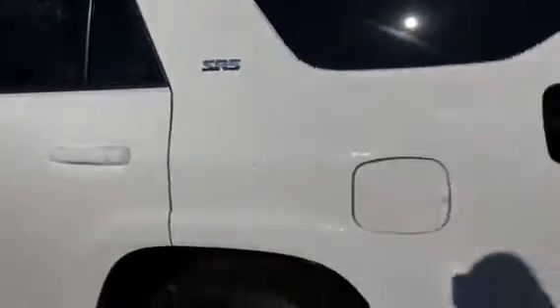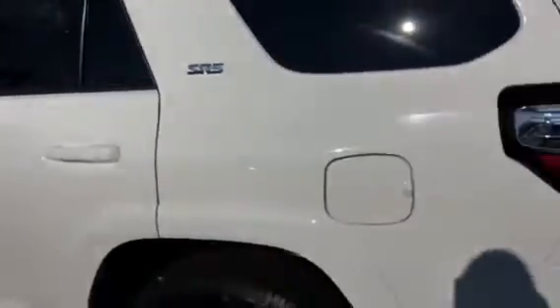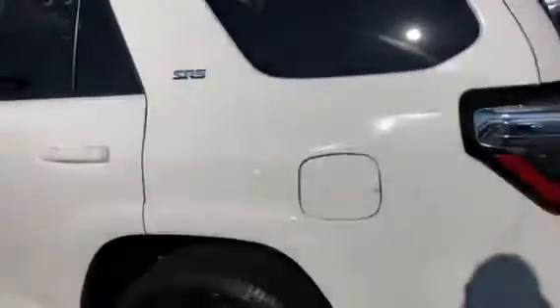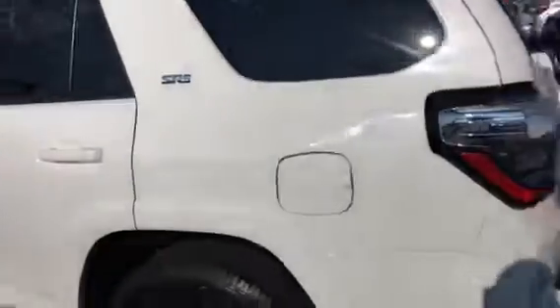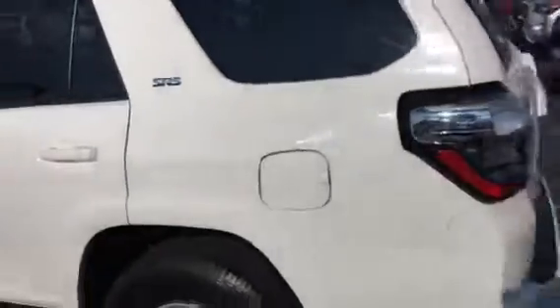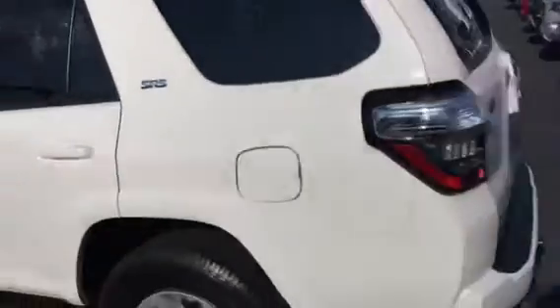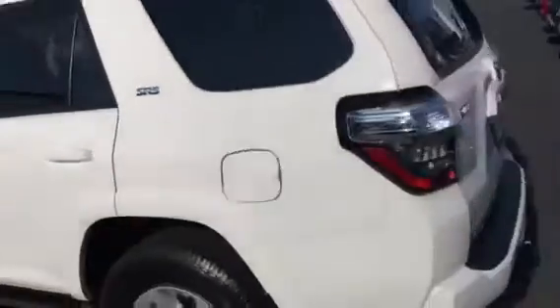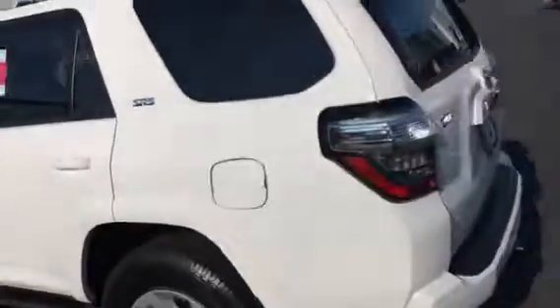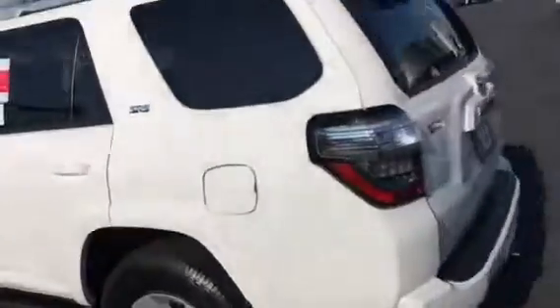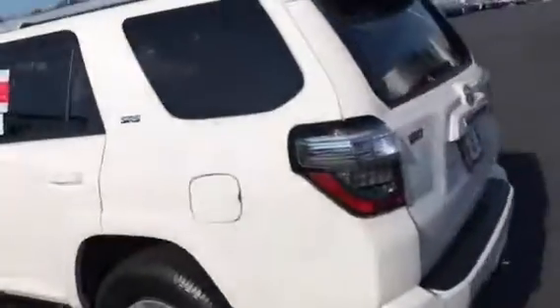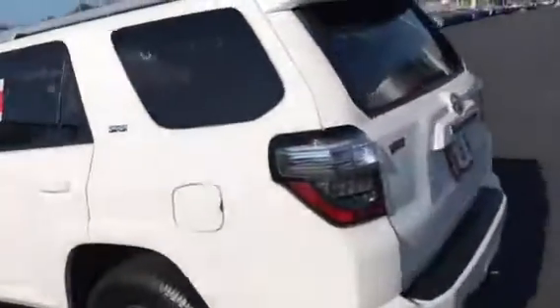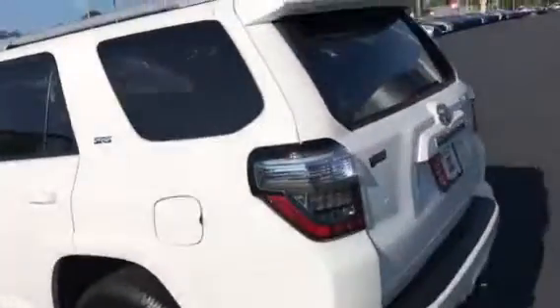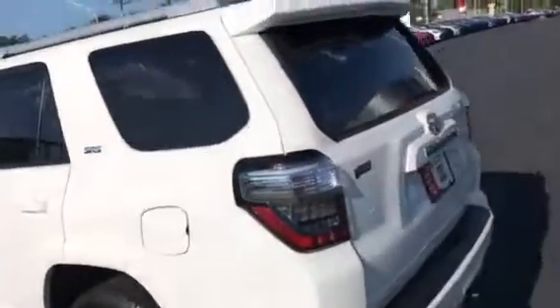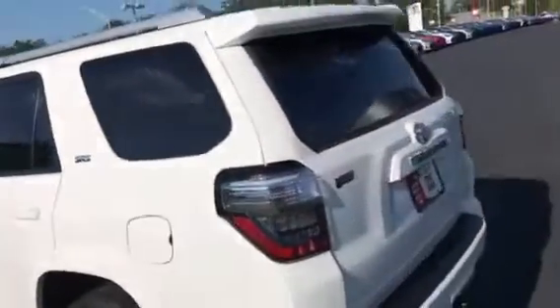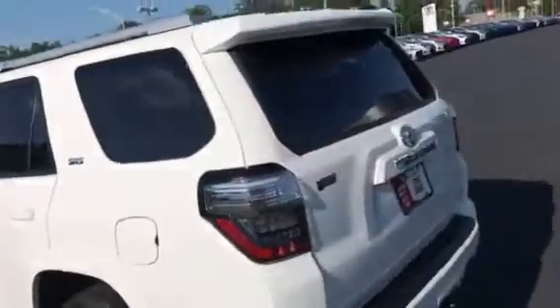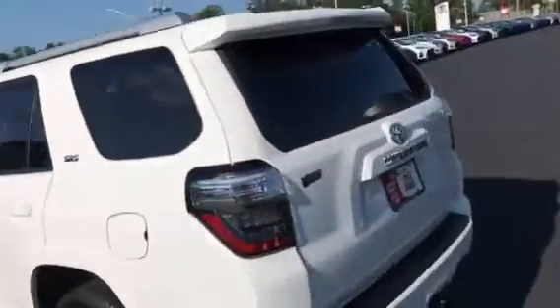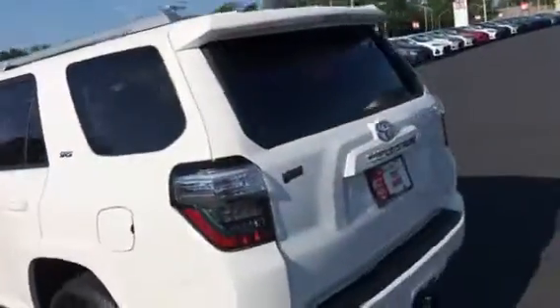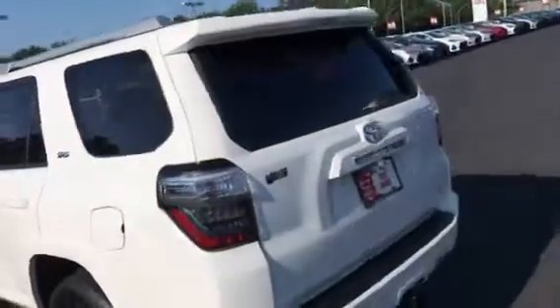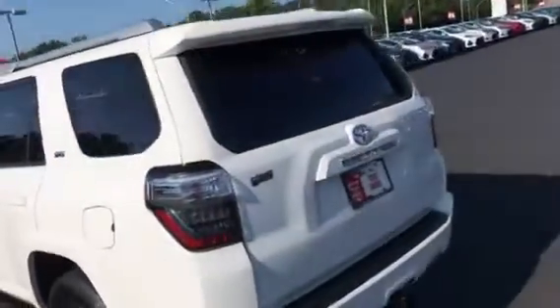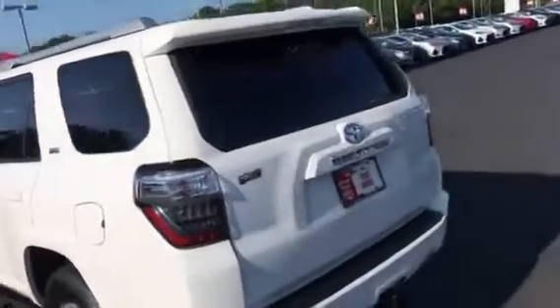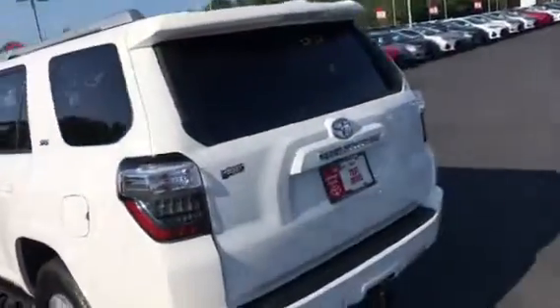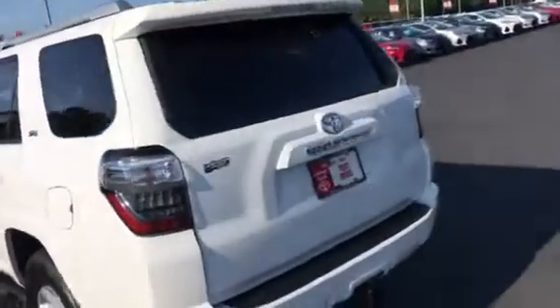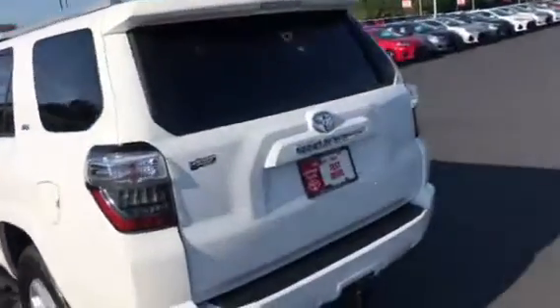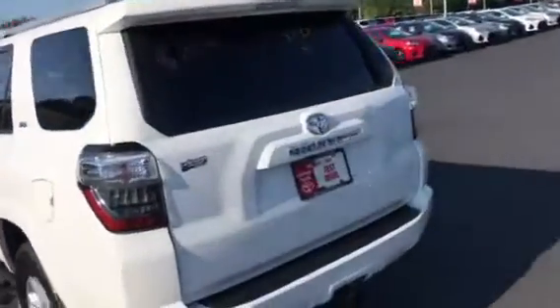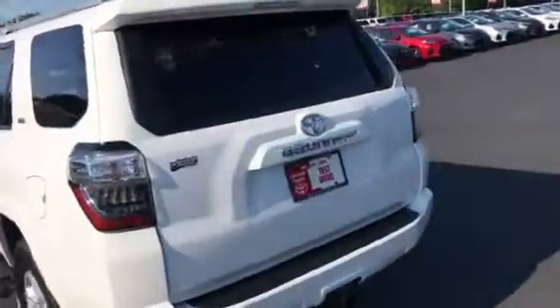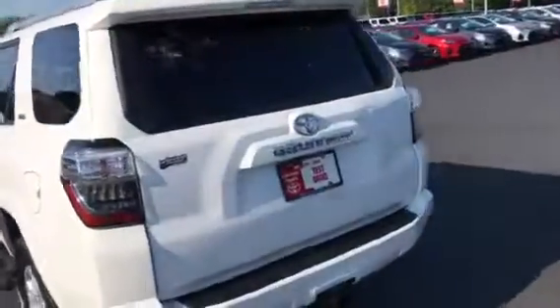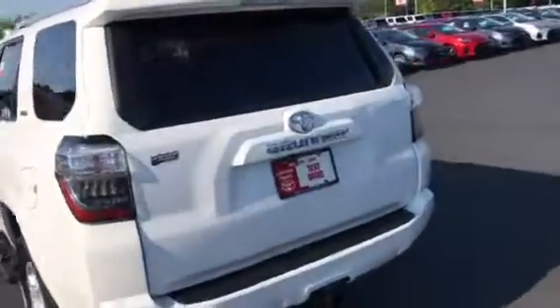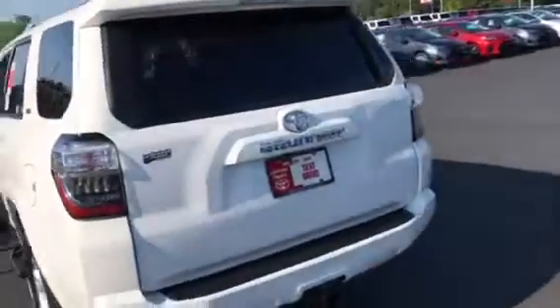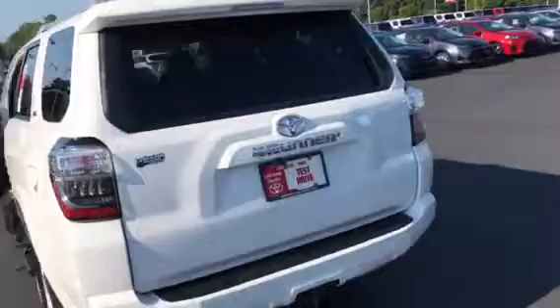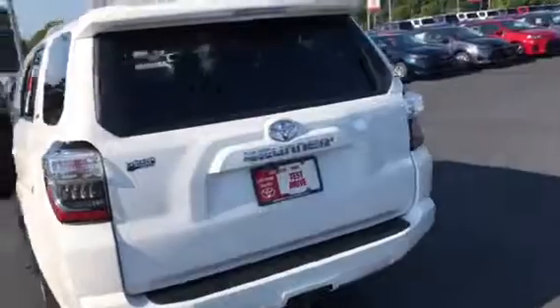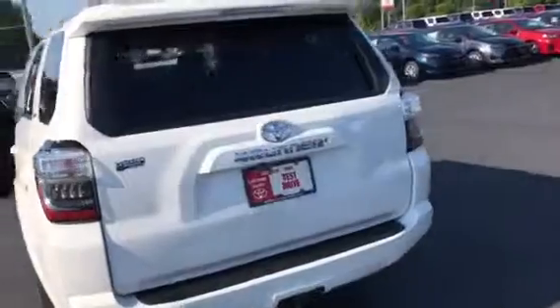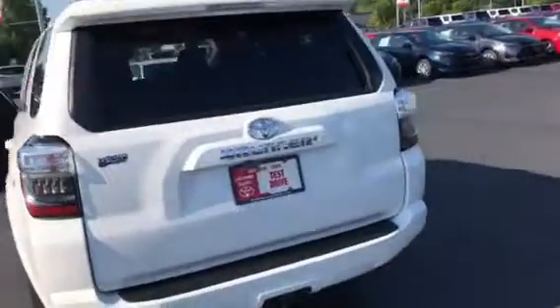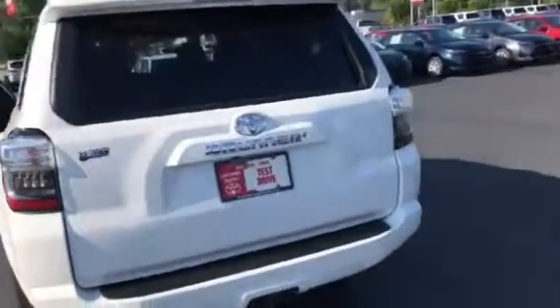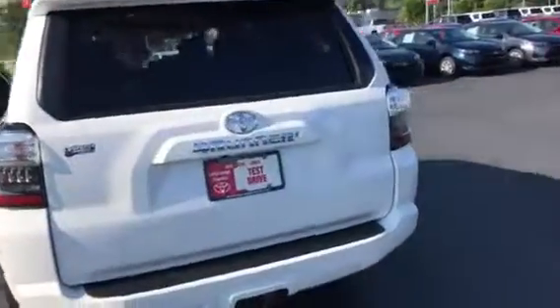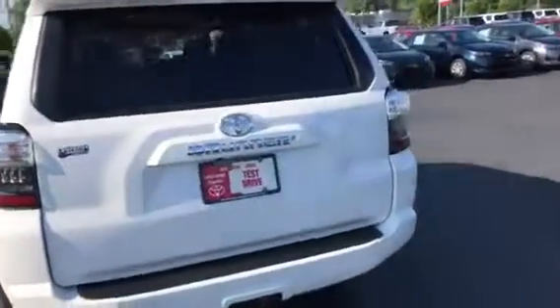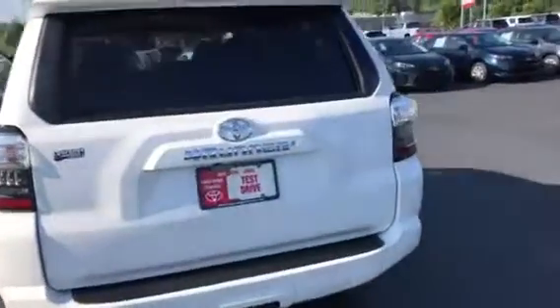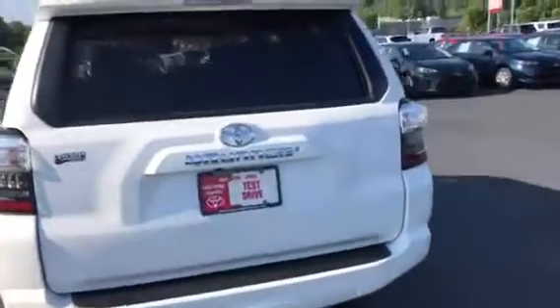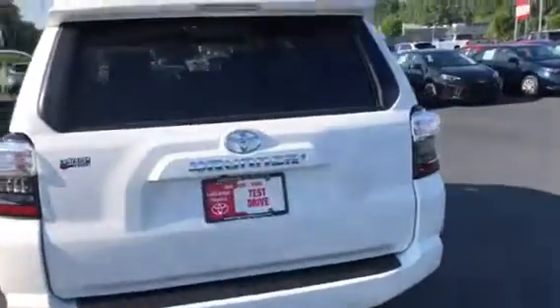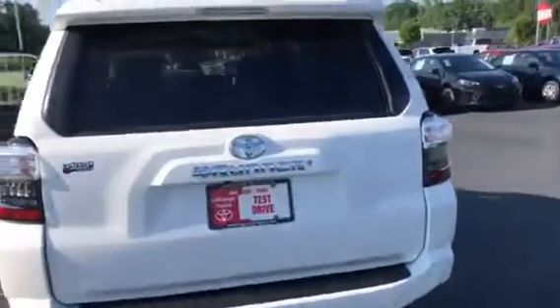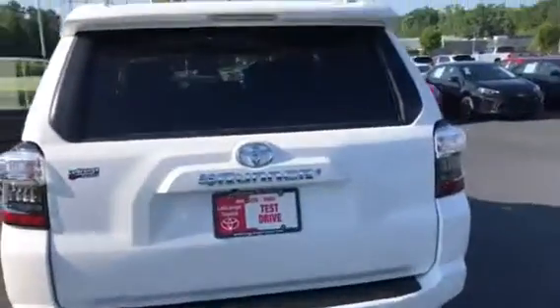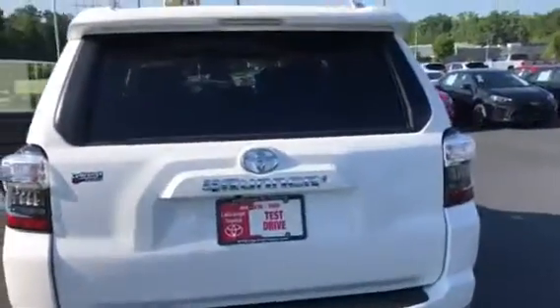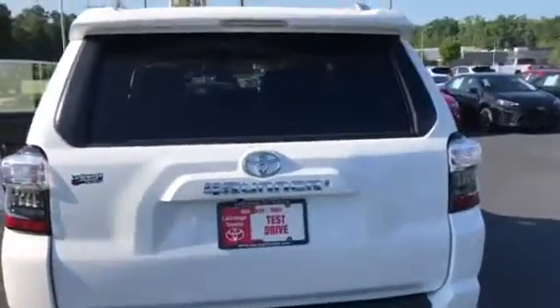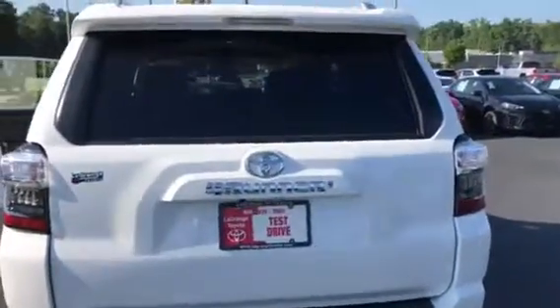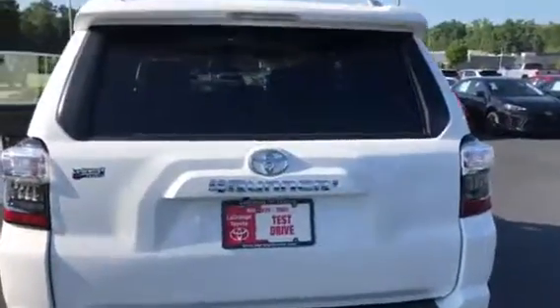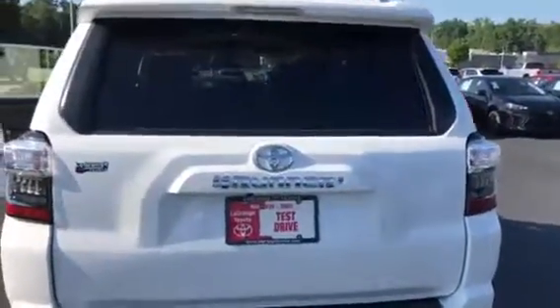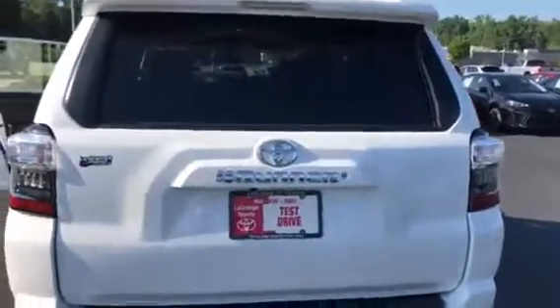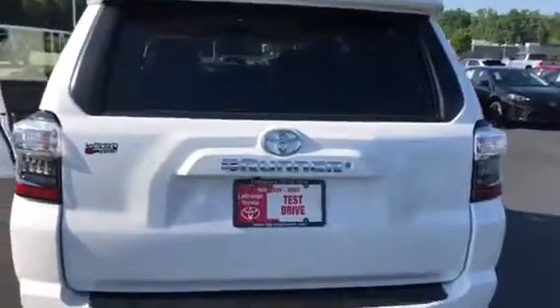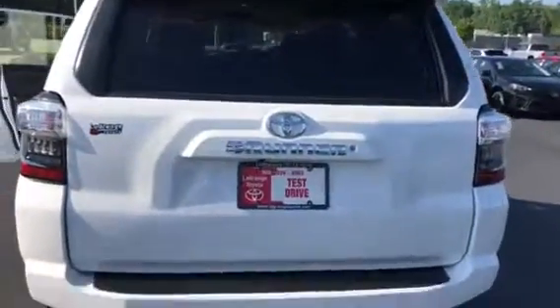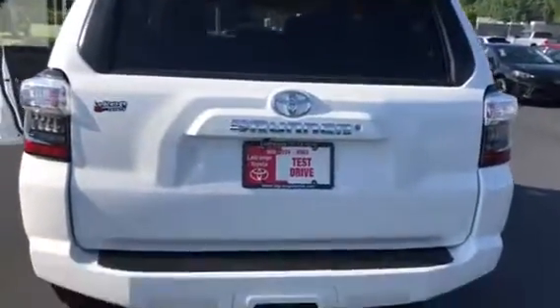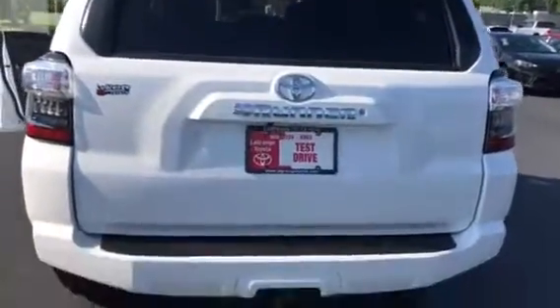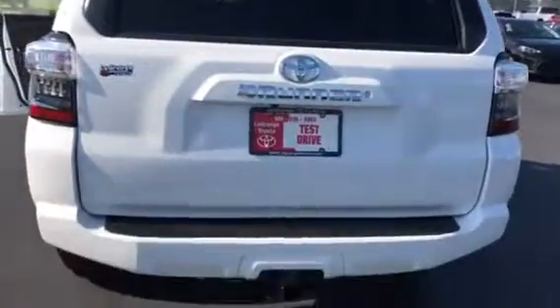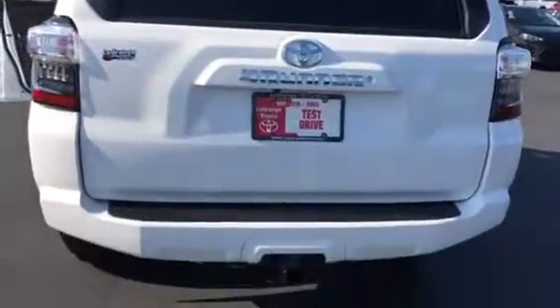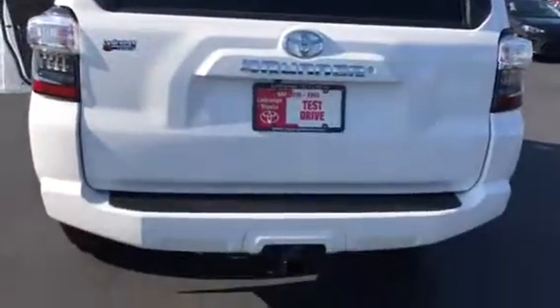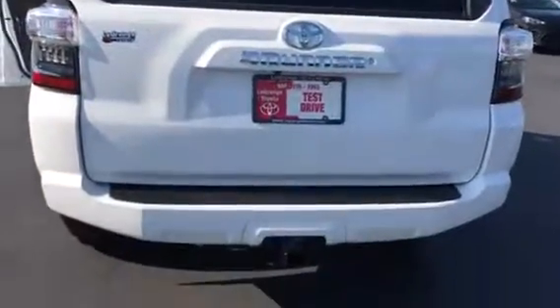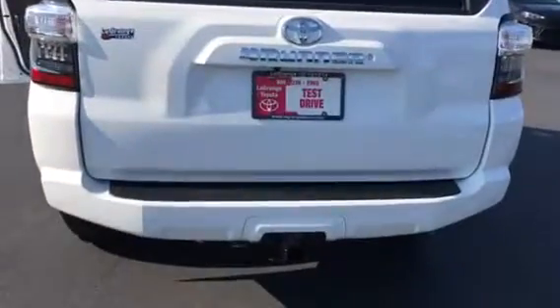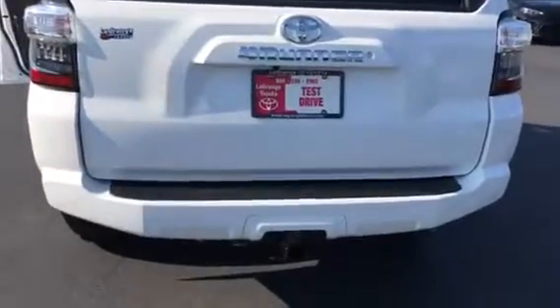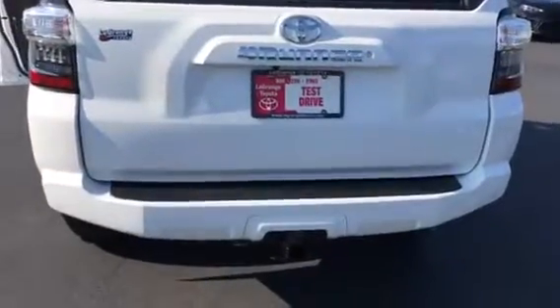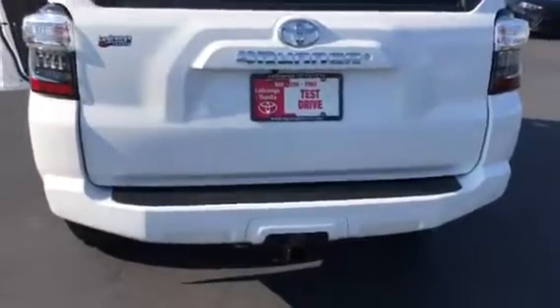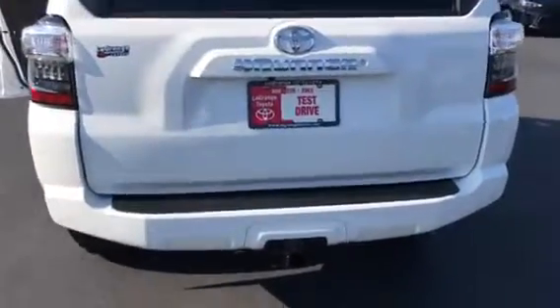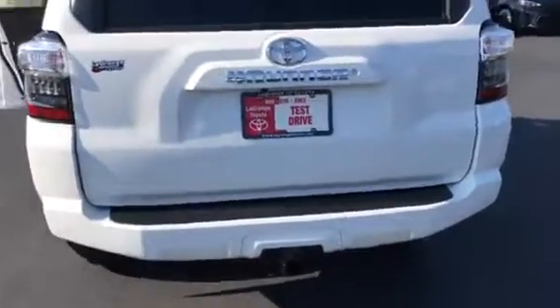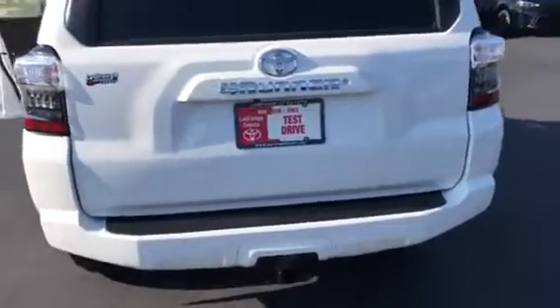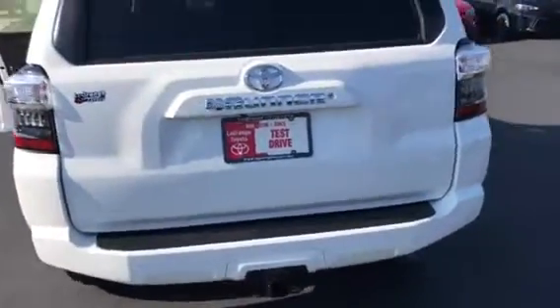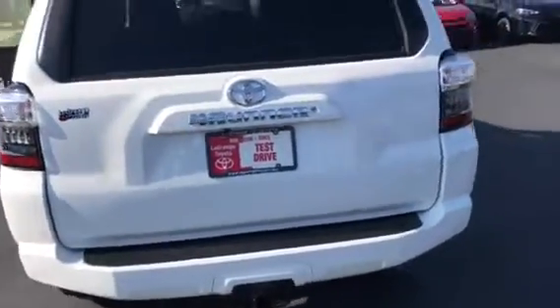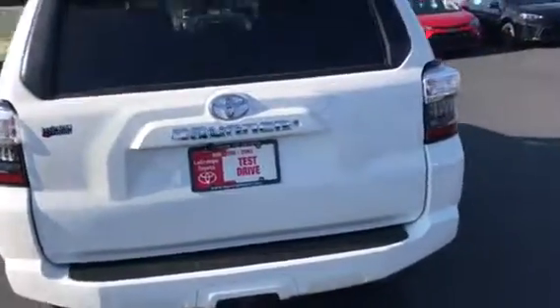This is just a quick overview of the 2018 4Runner. As you can see, it has the backup camera as well as the tow package.